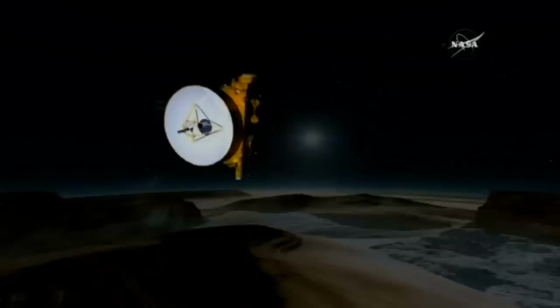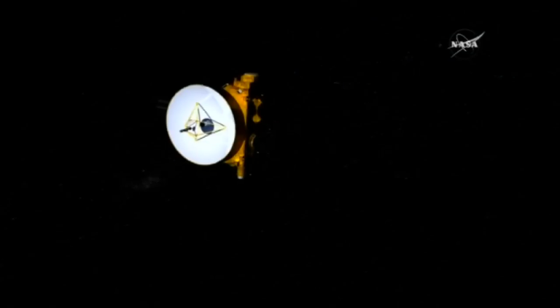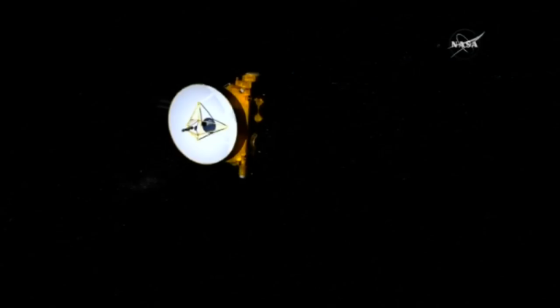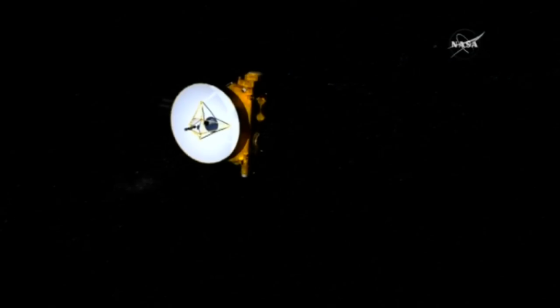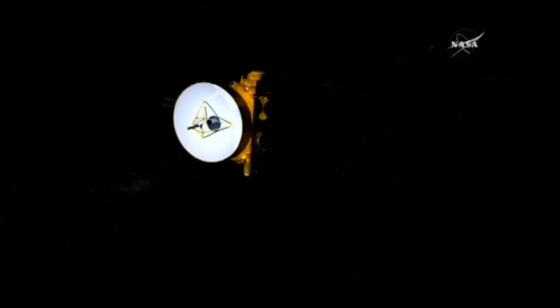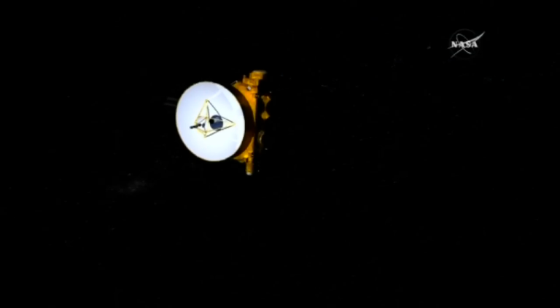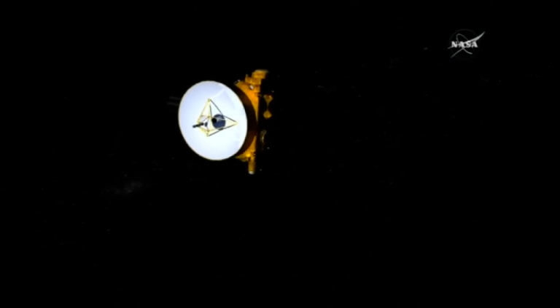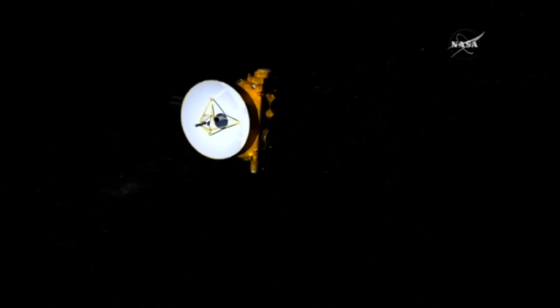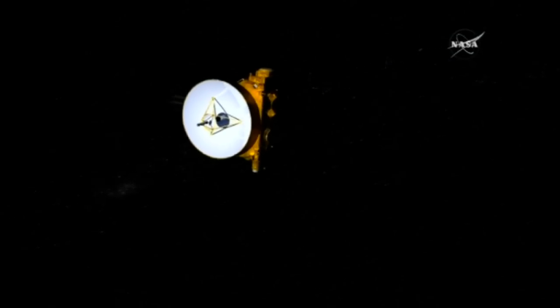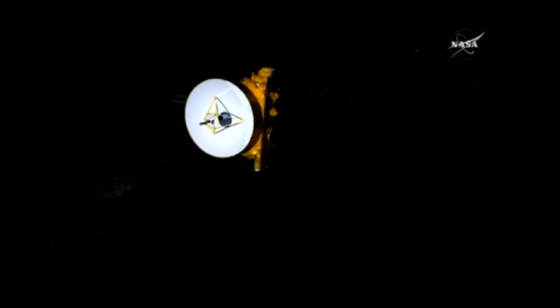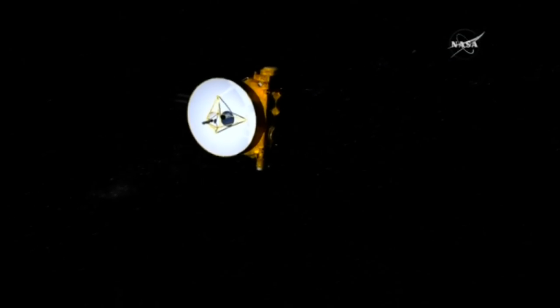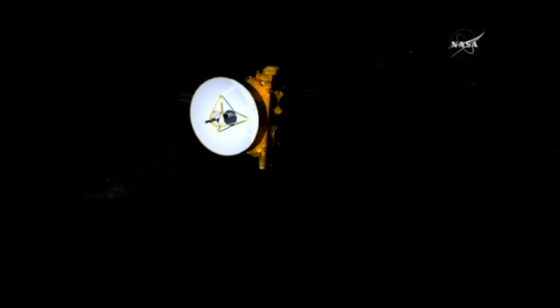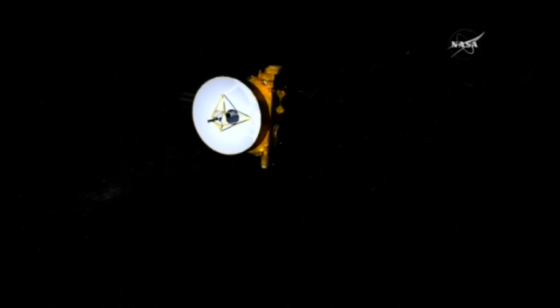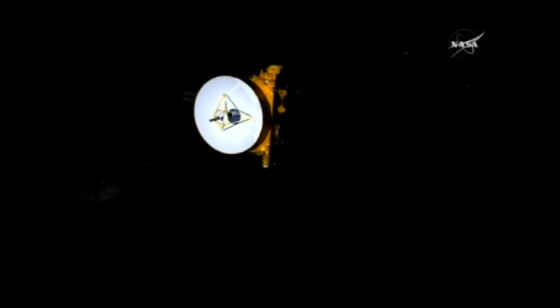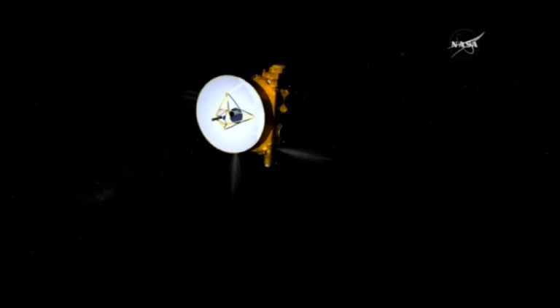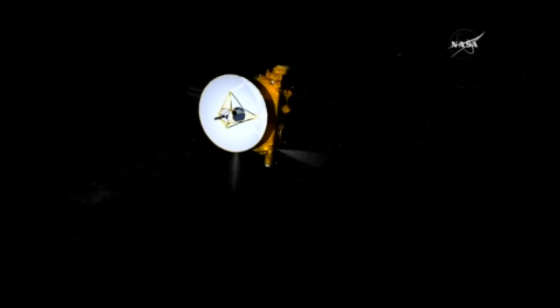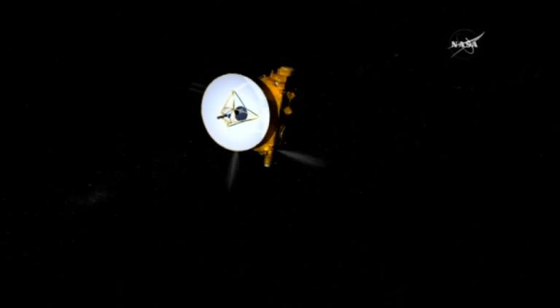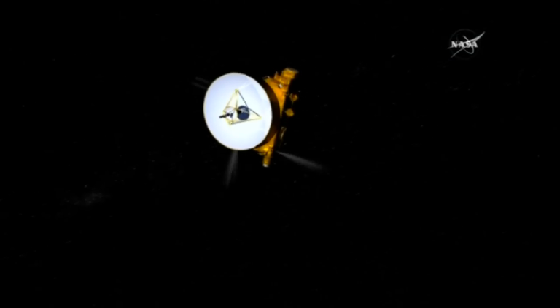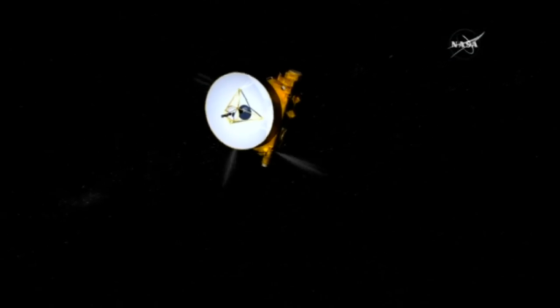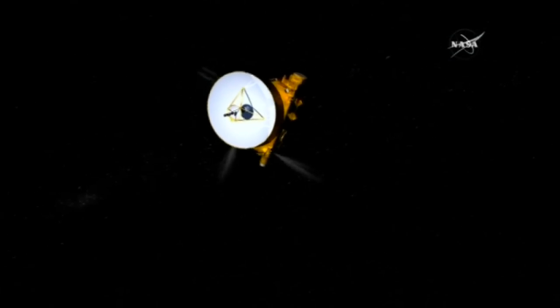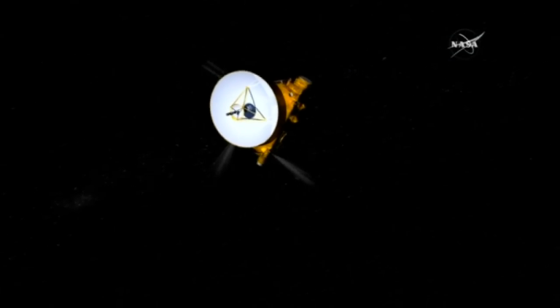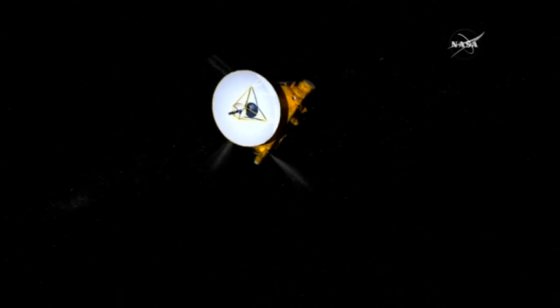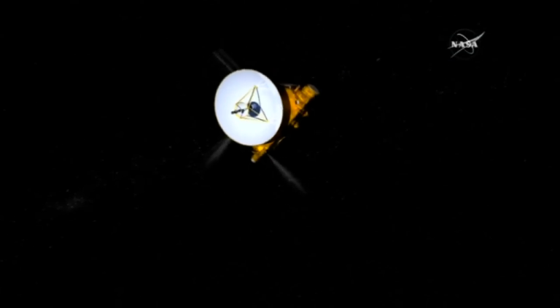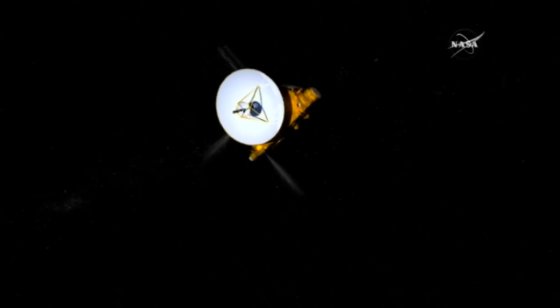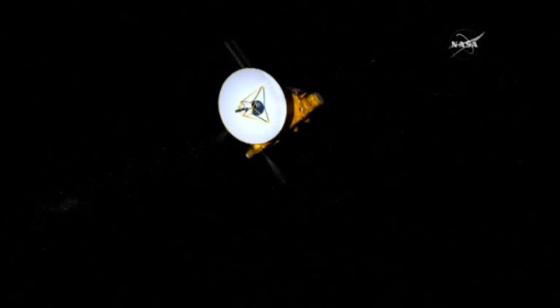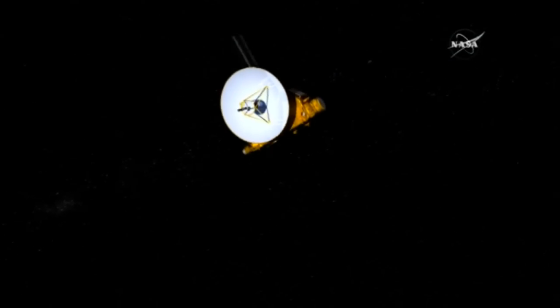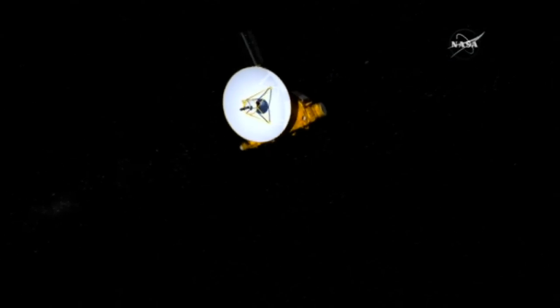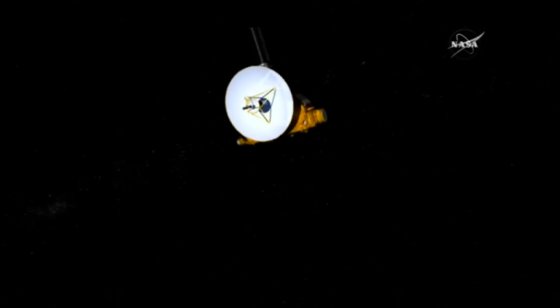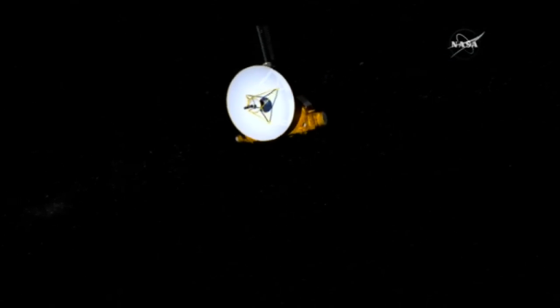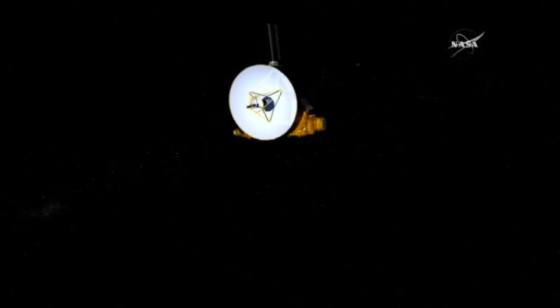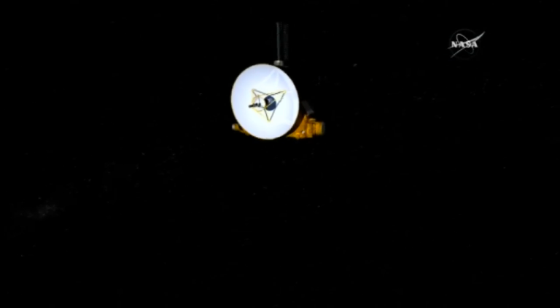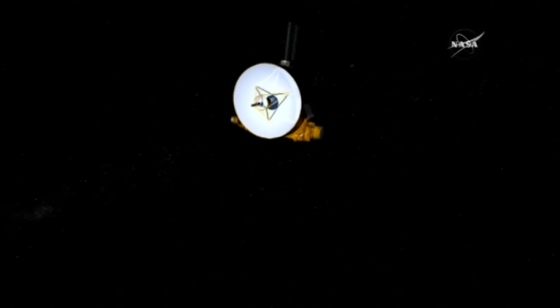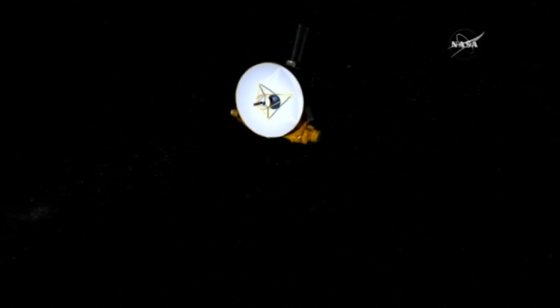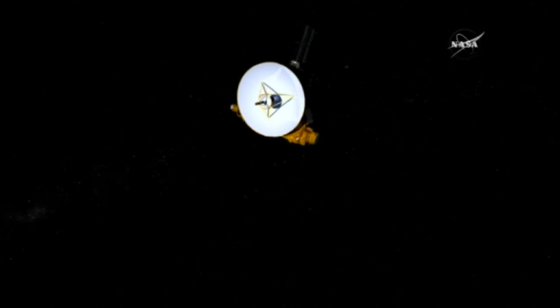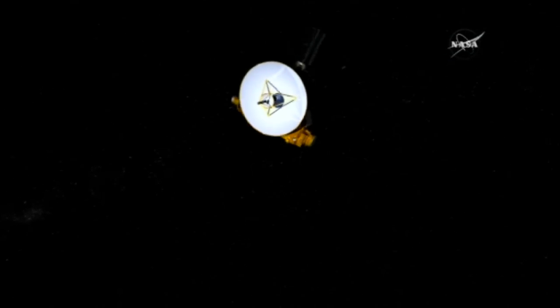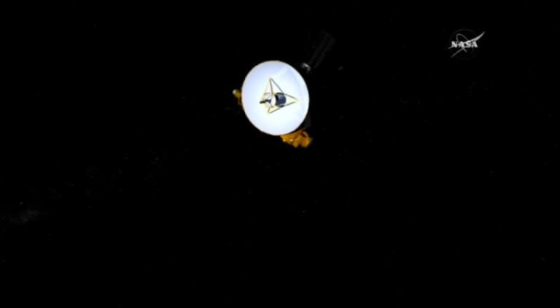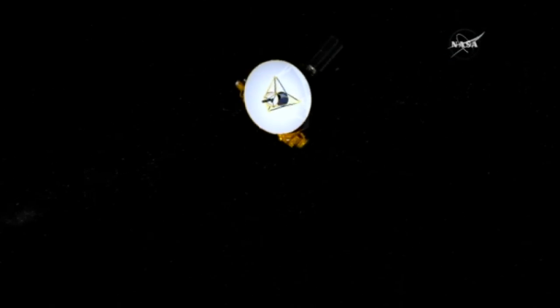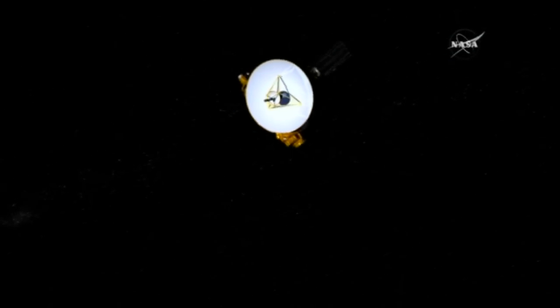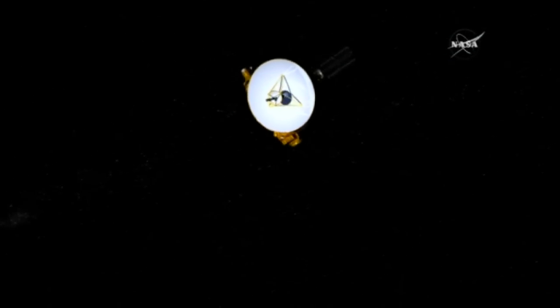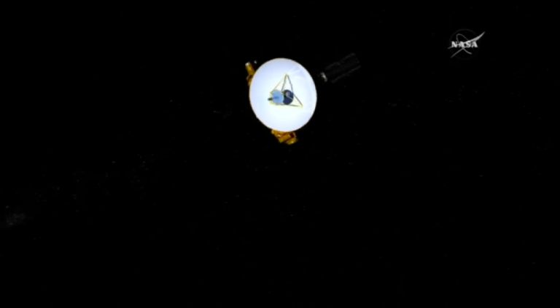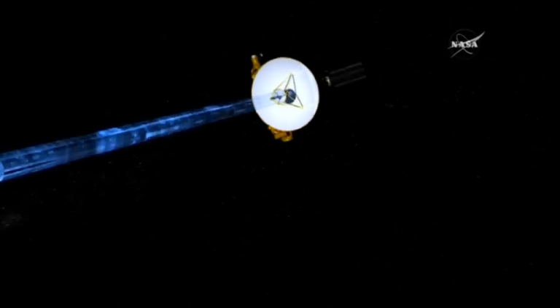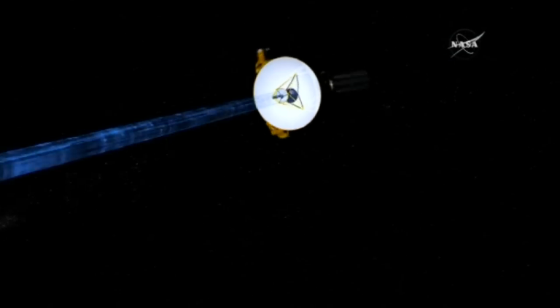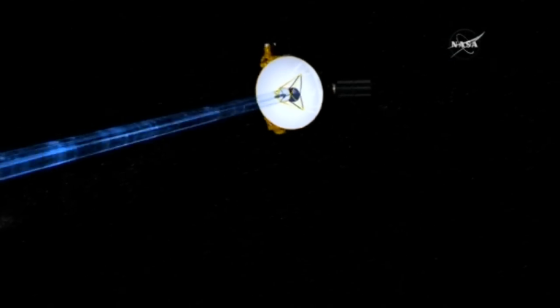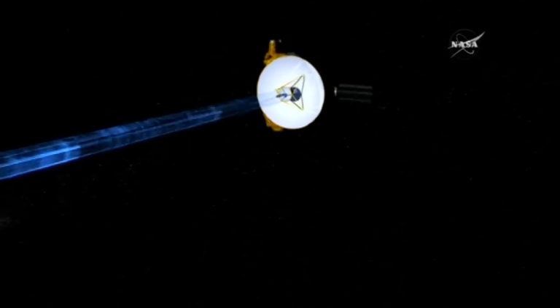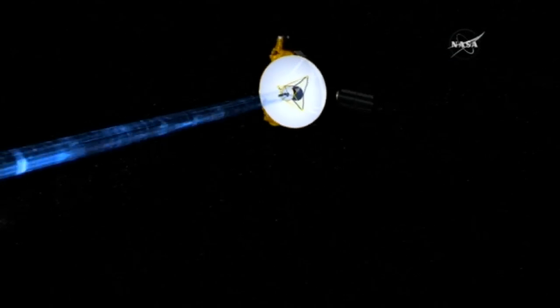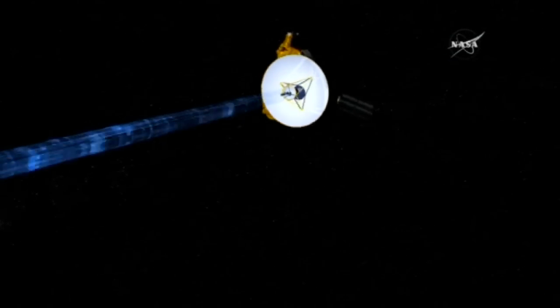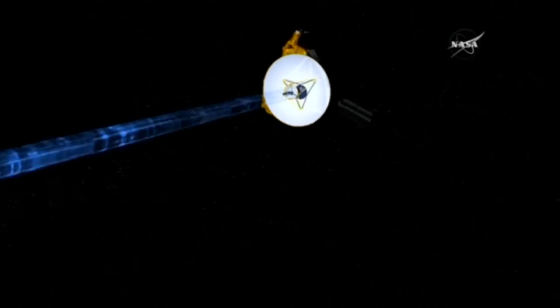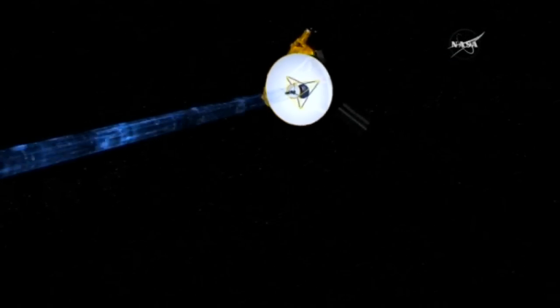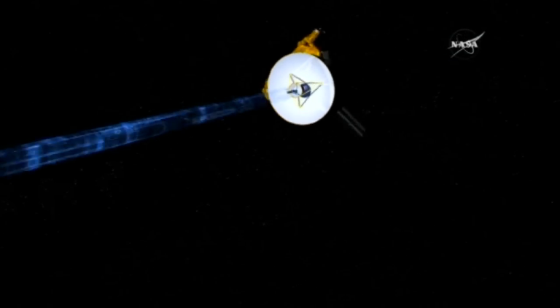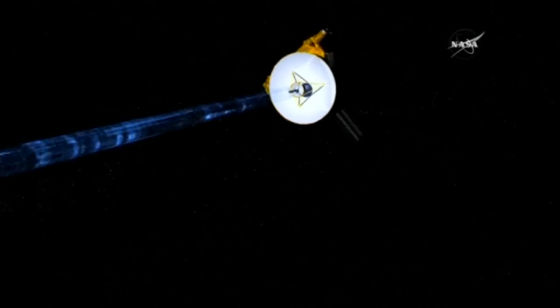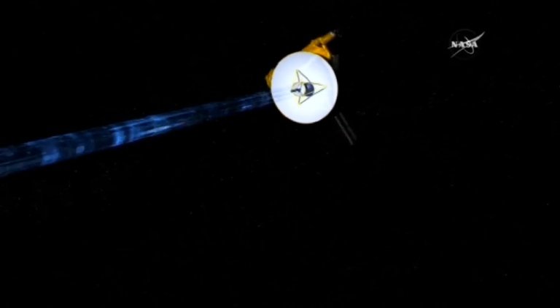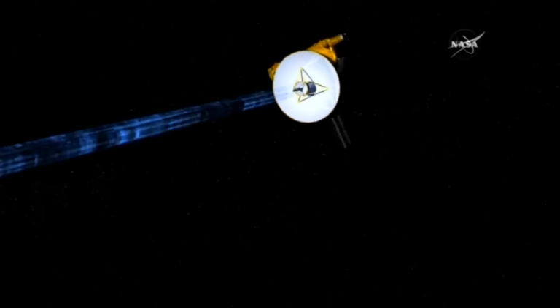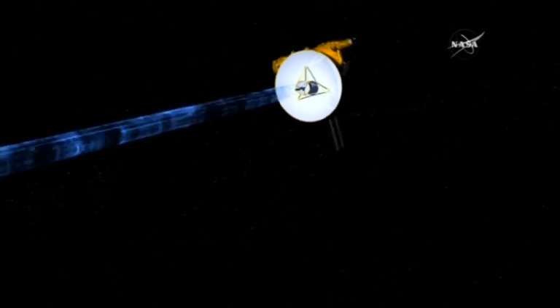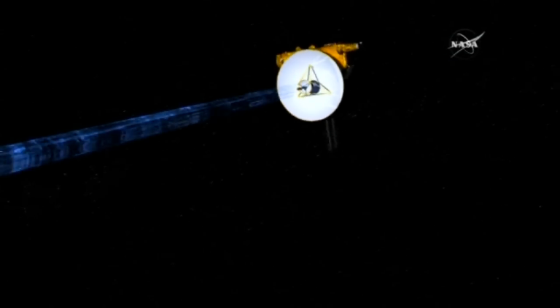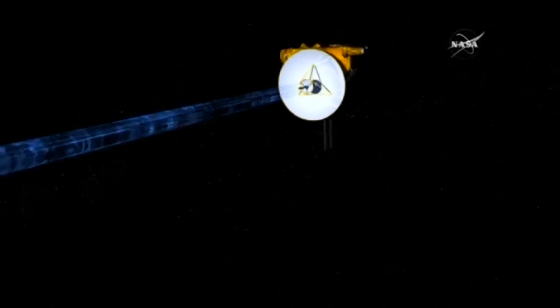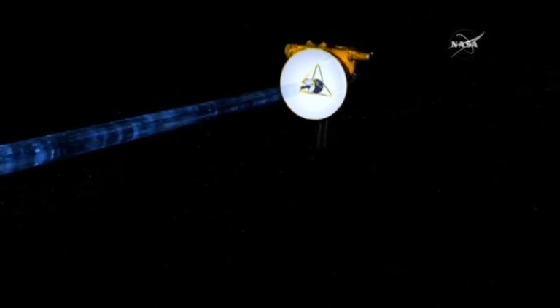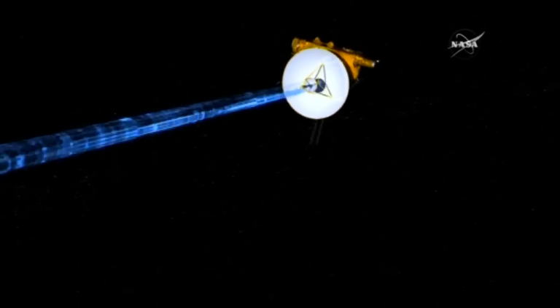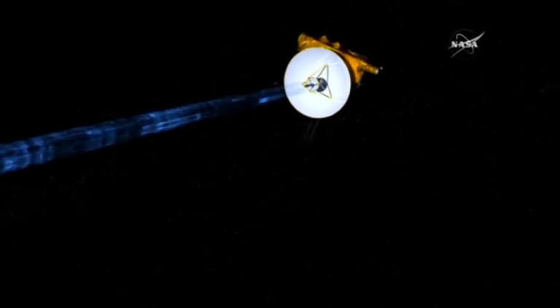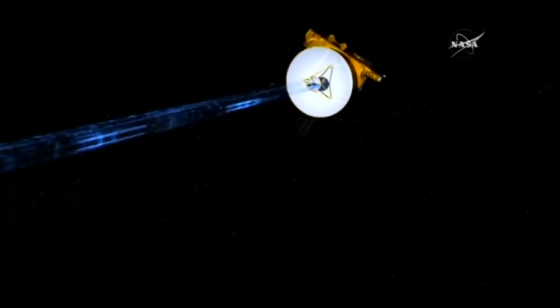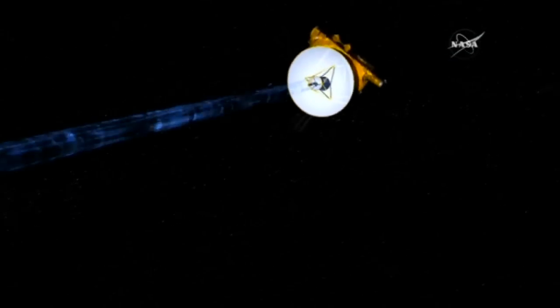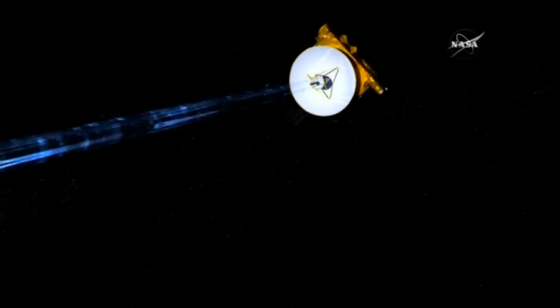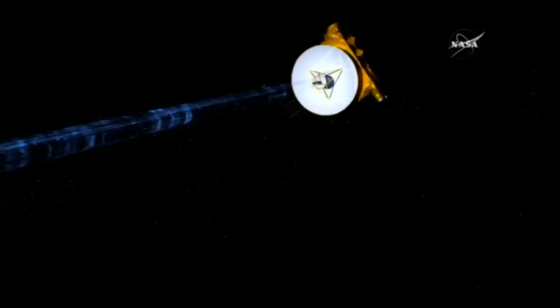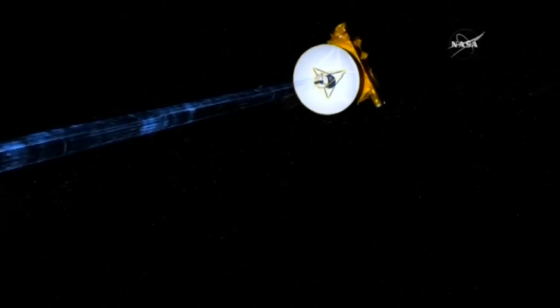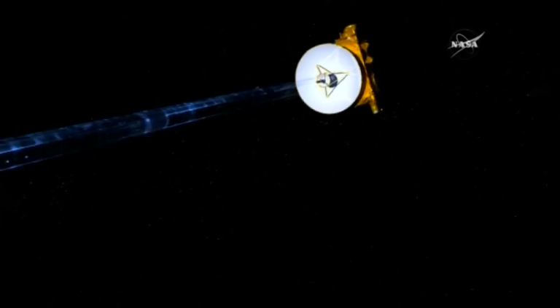The flyby is set for Tuesday, but it will take 16 months for everything it sees to get back to Earth.